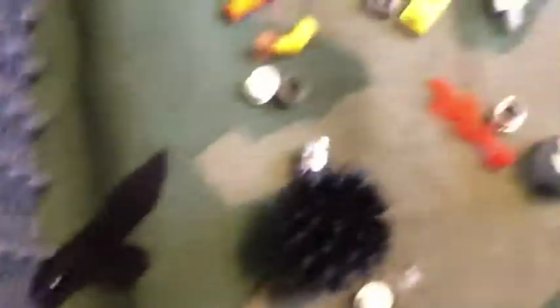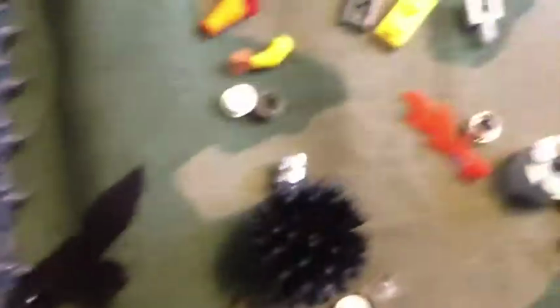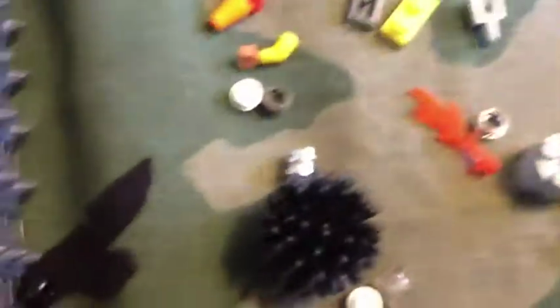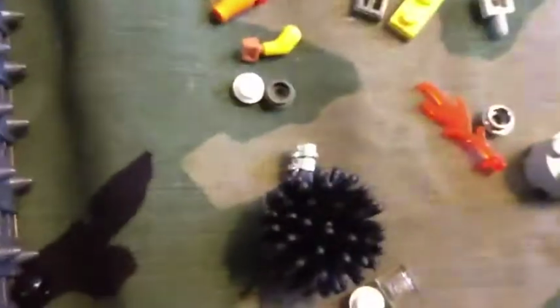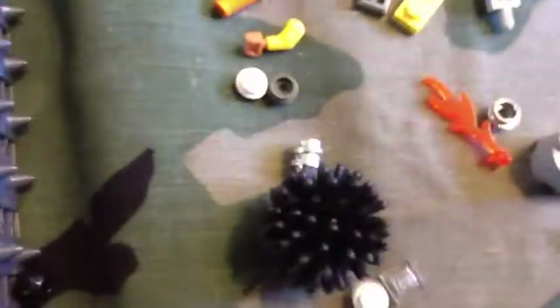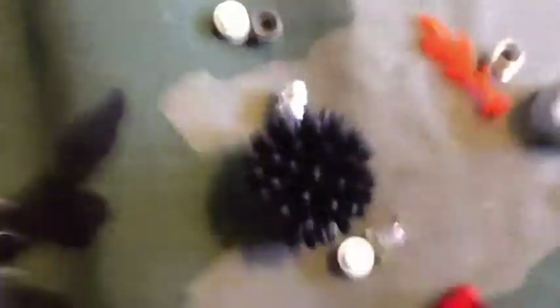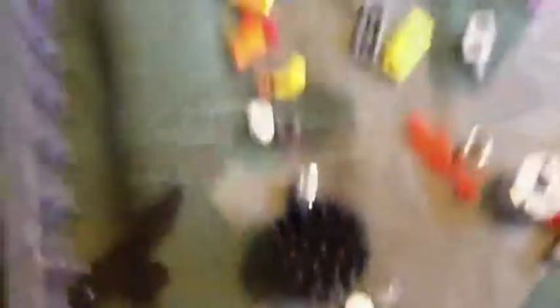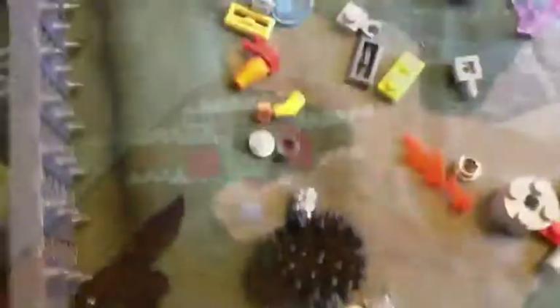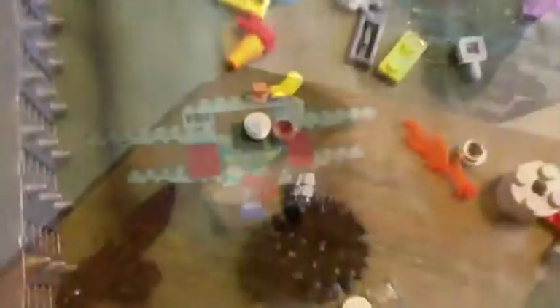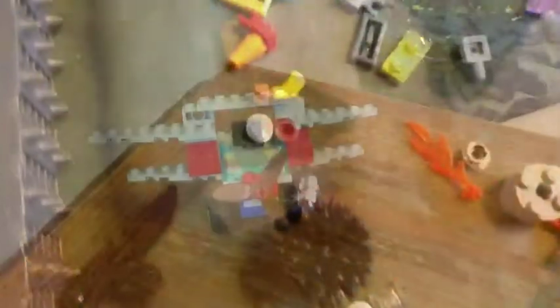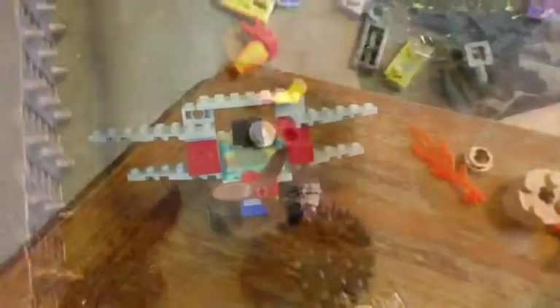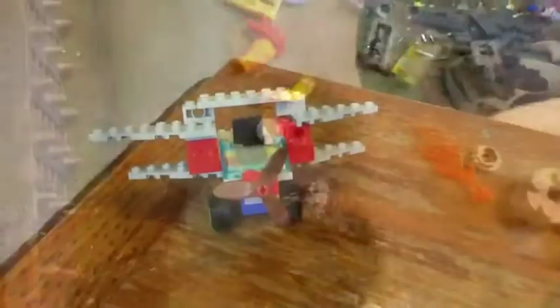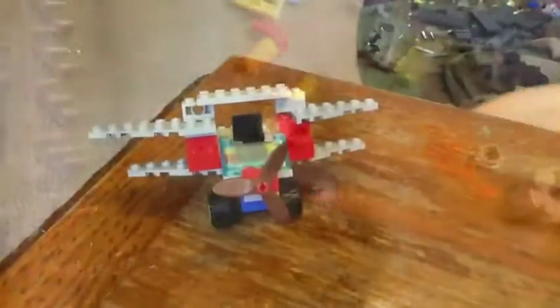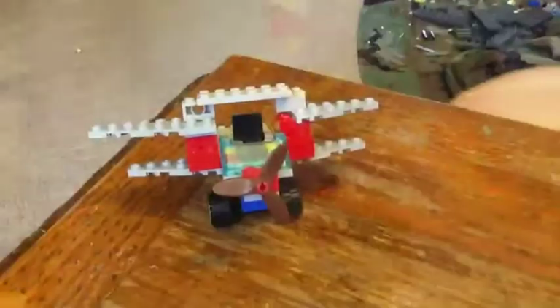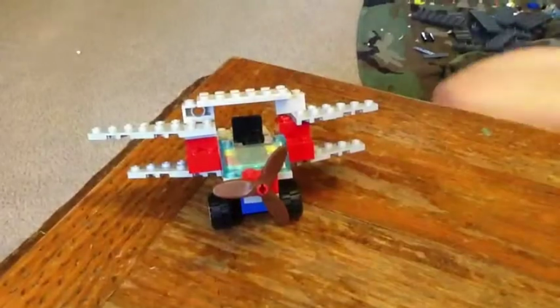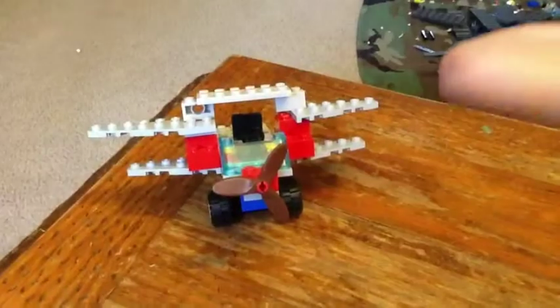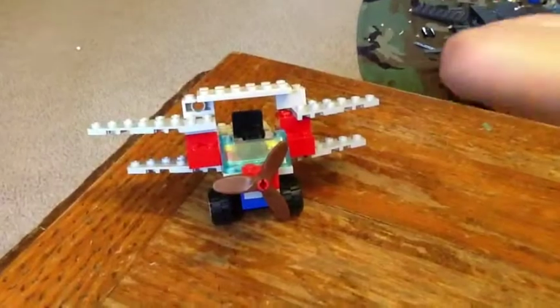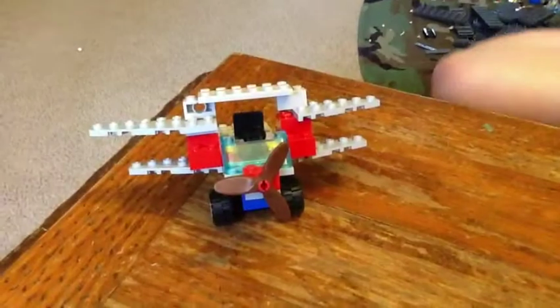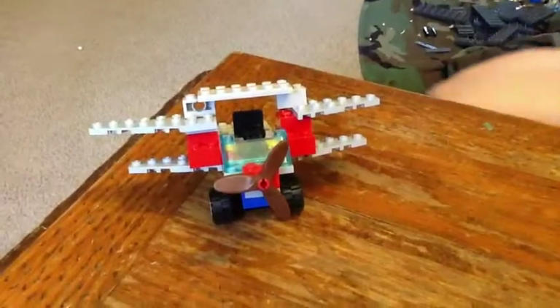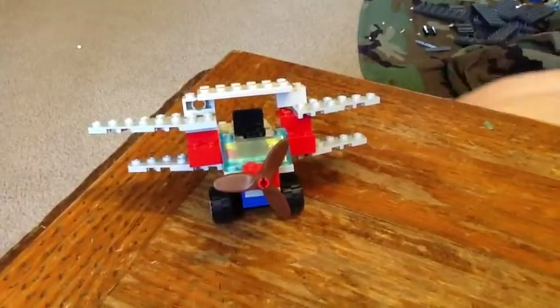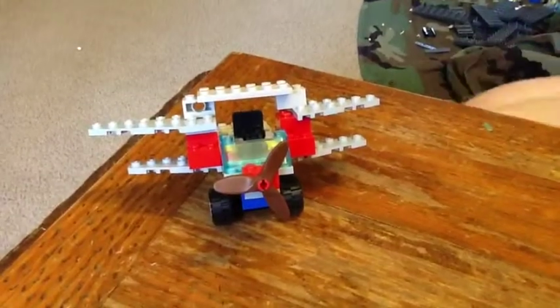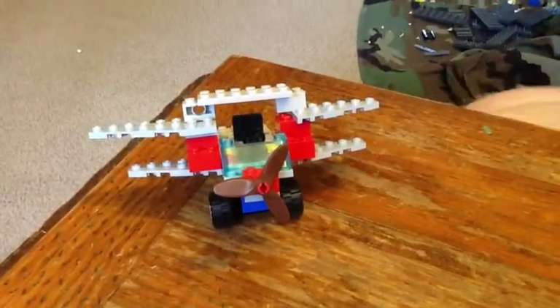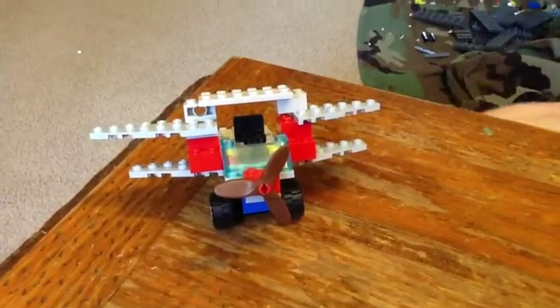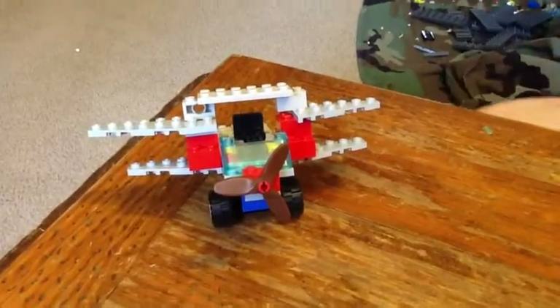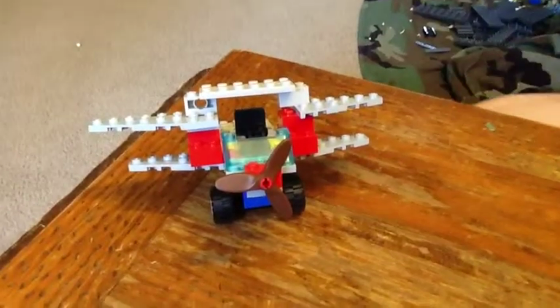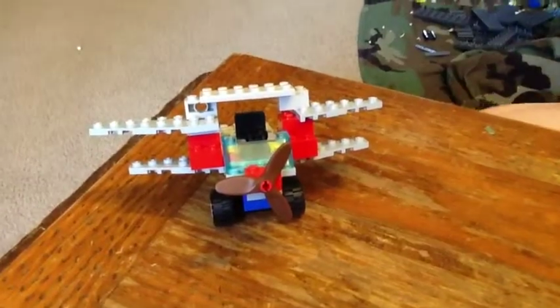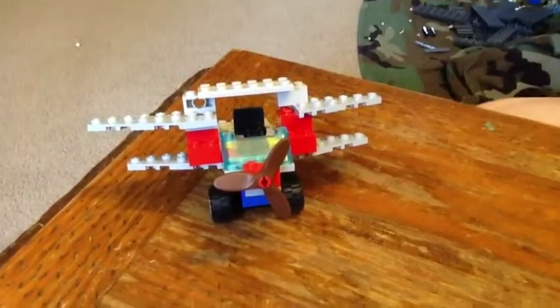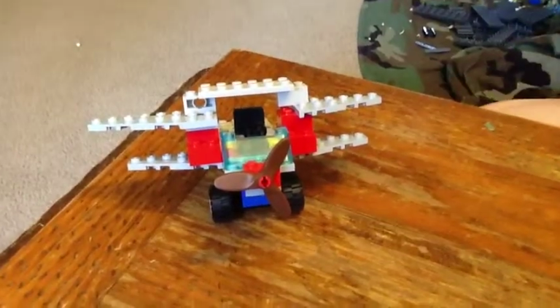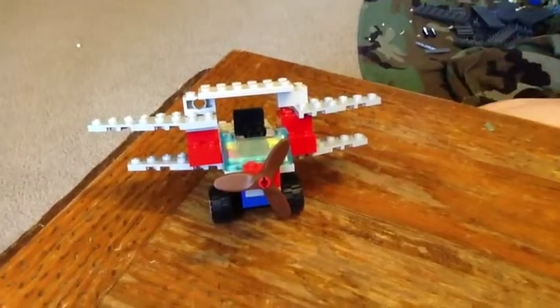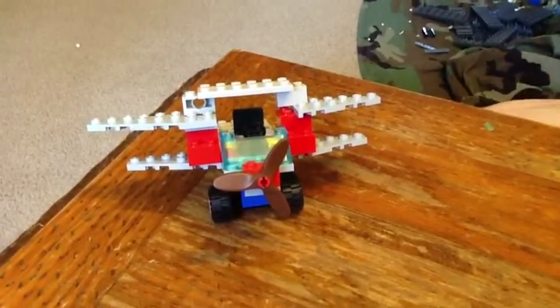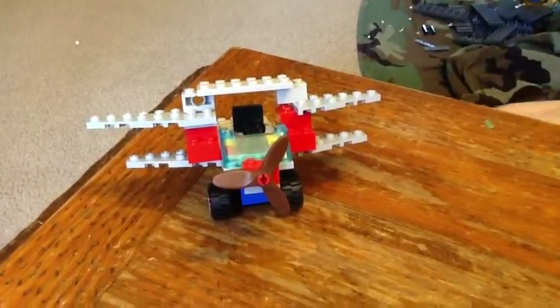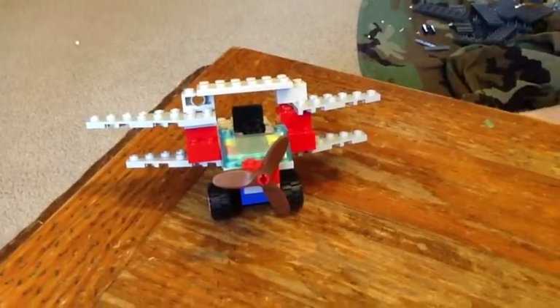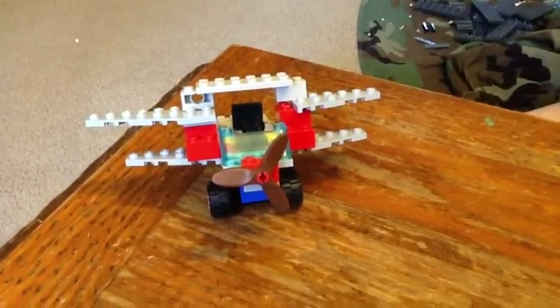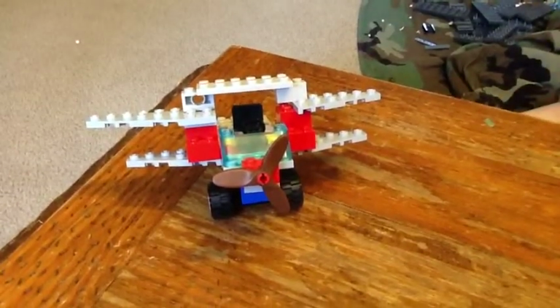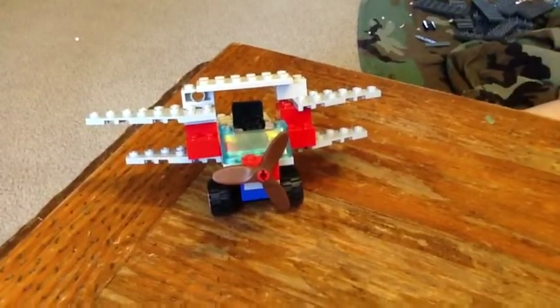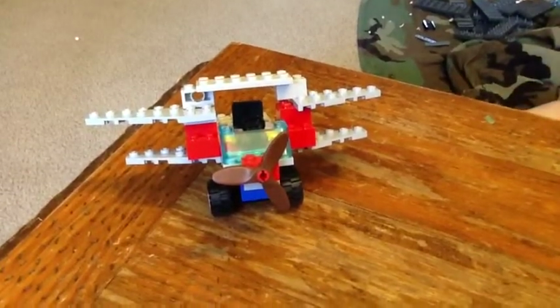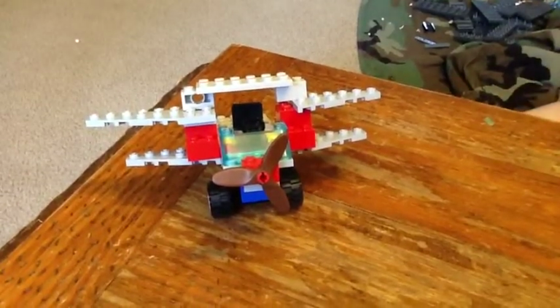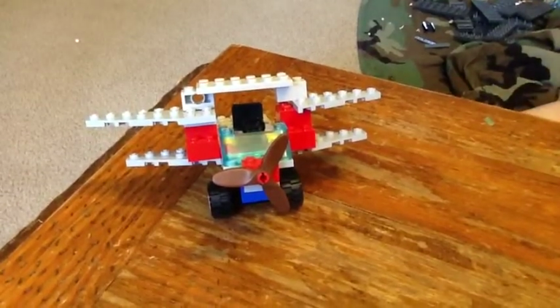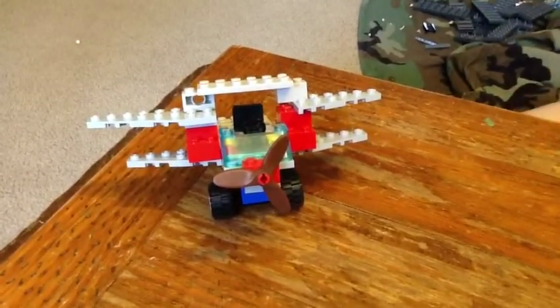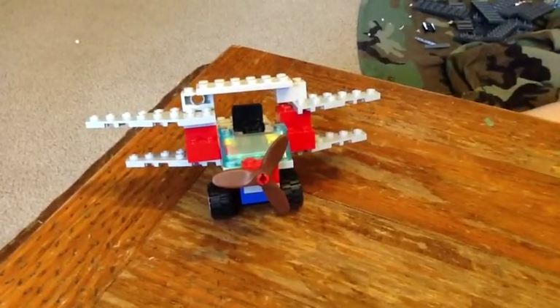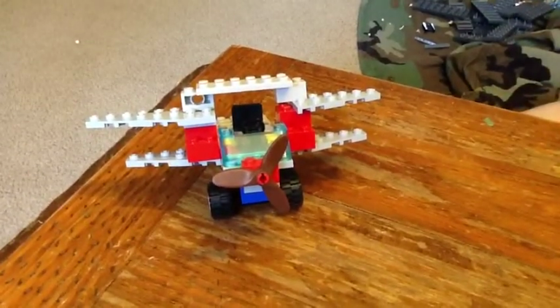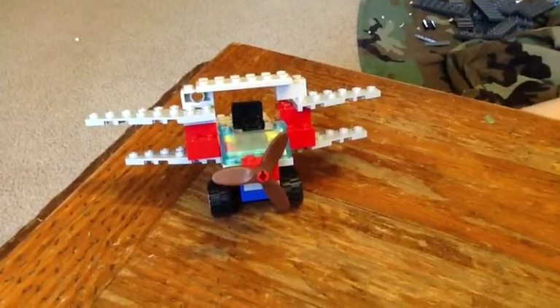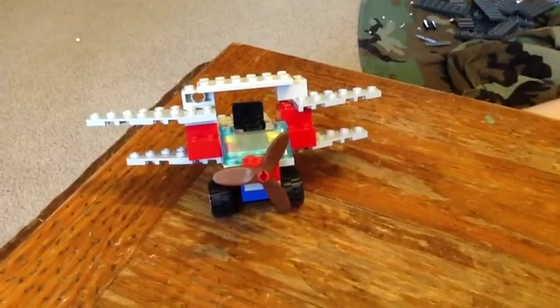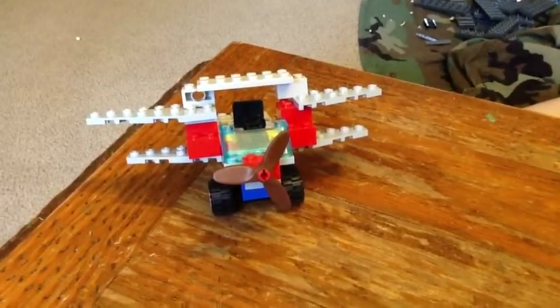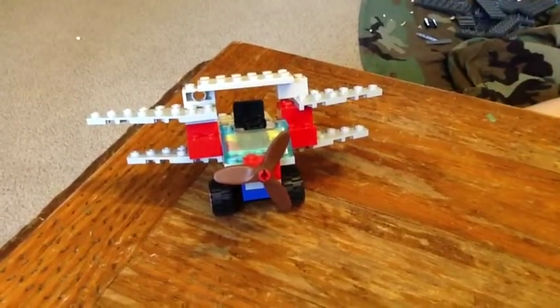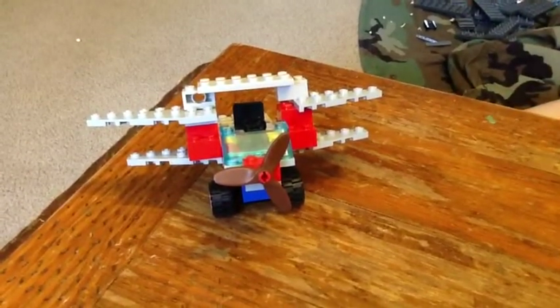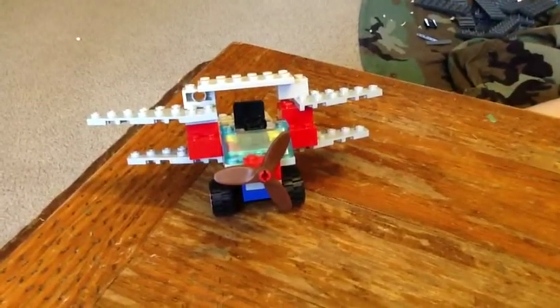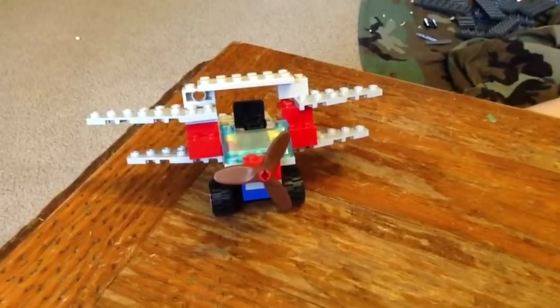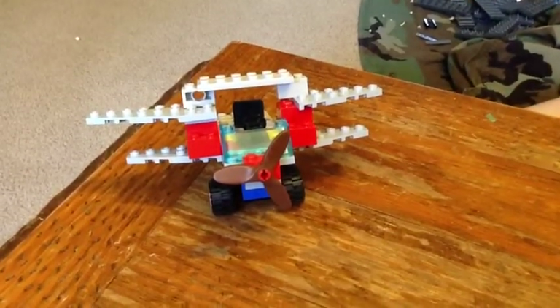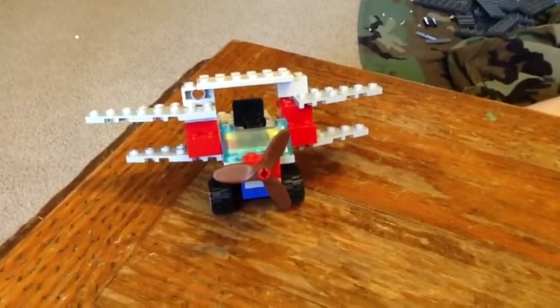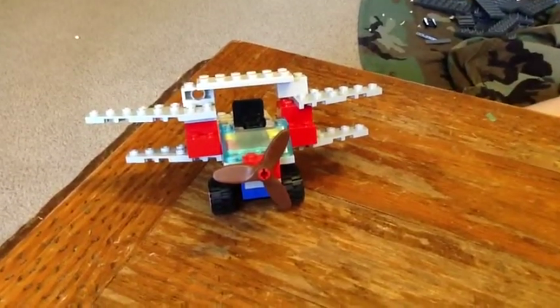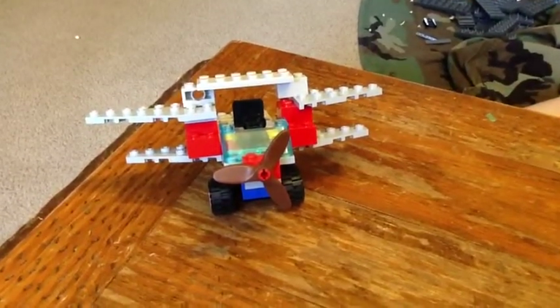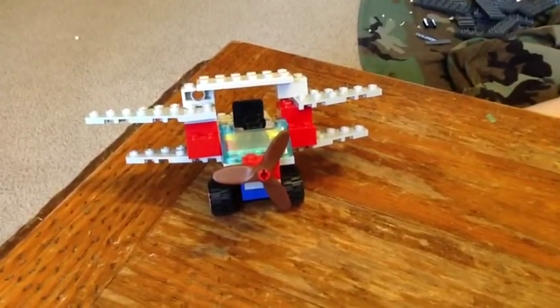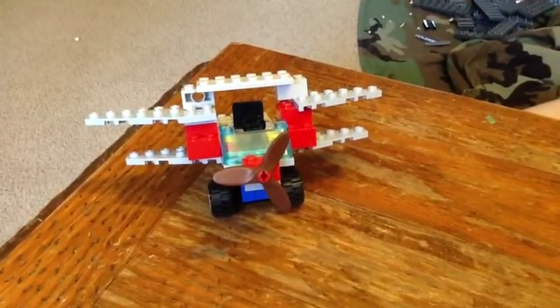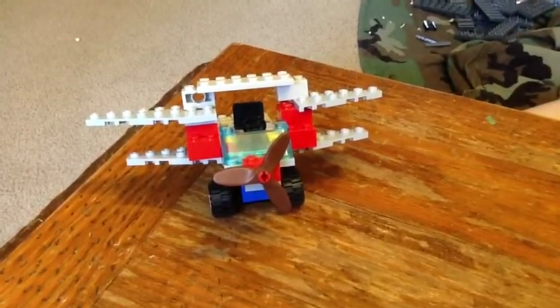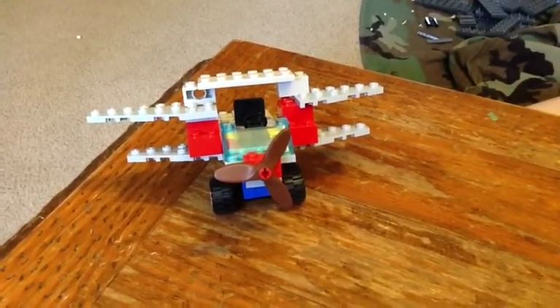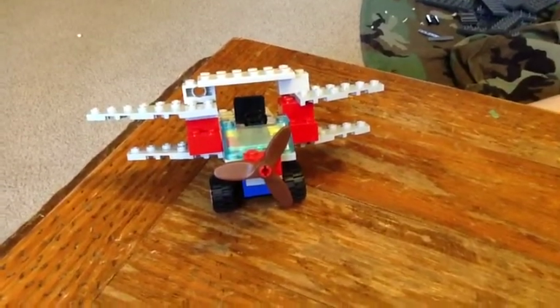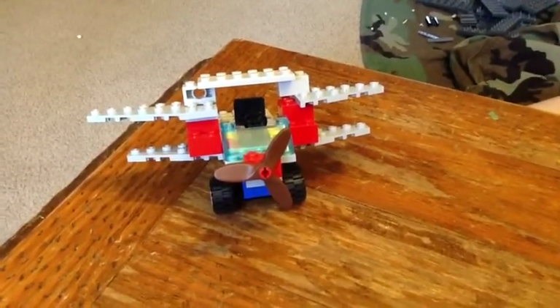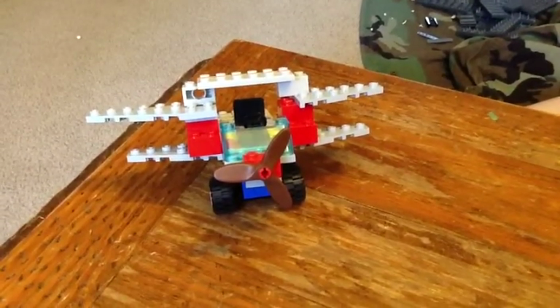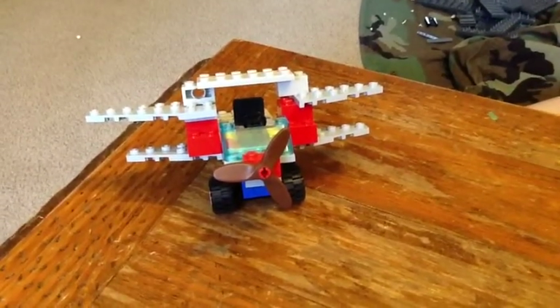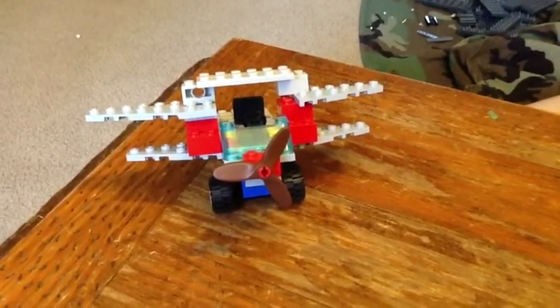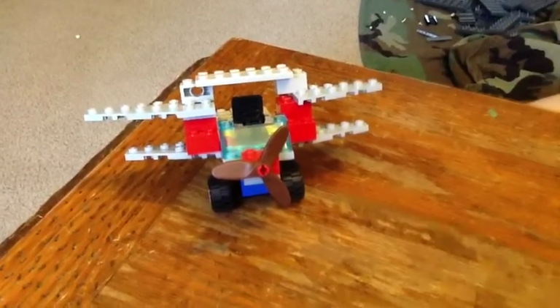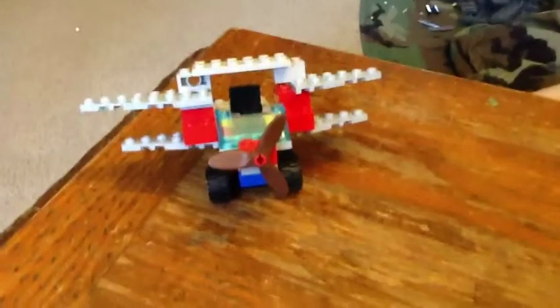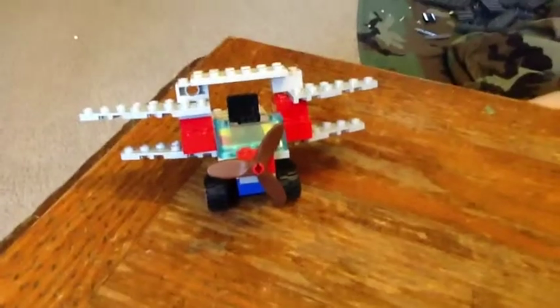Big bombs. Another World War I weapon was the airplane. They were used to spy and drop bombs.